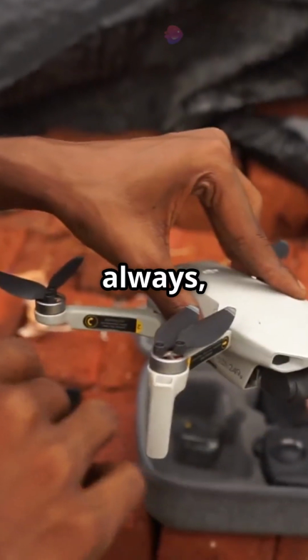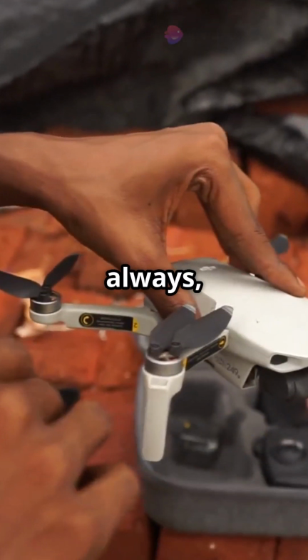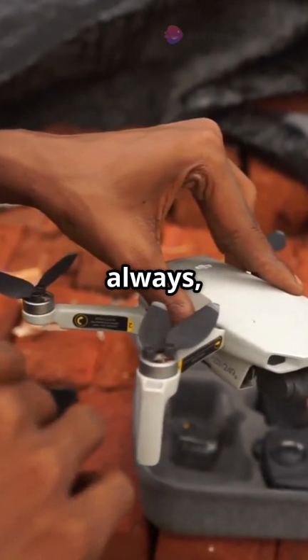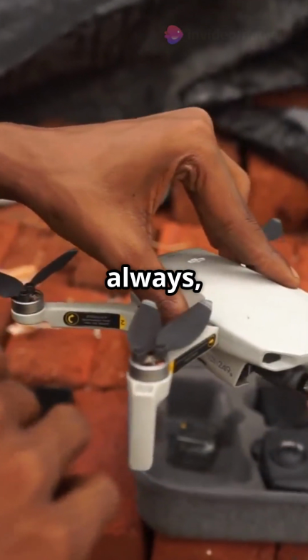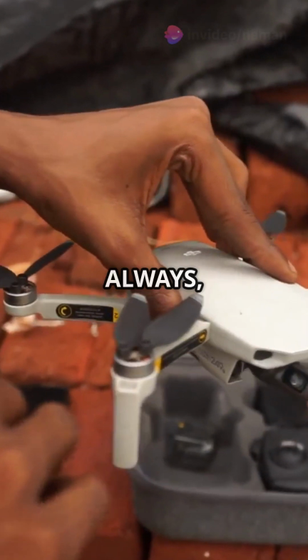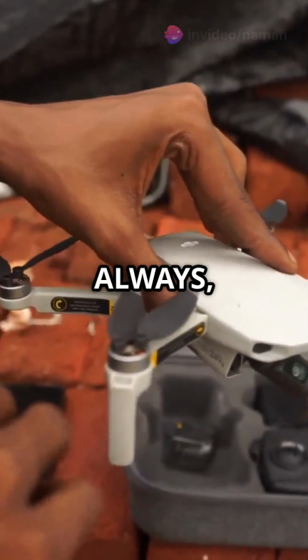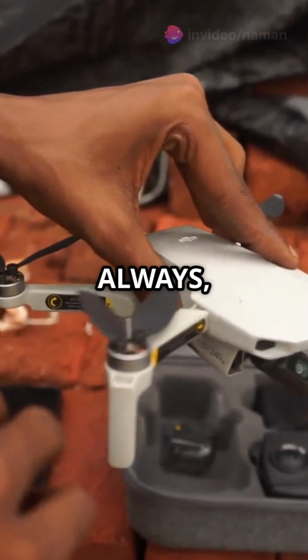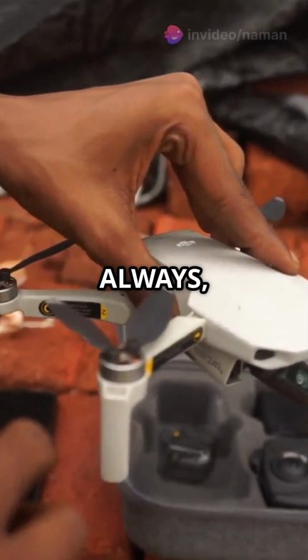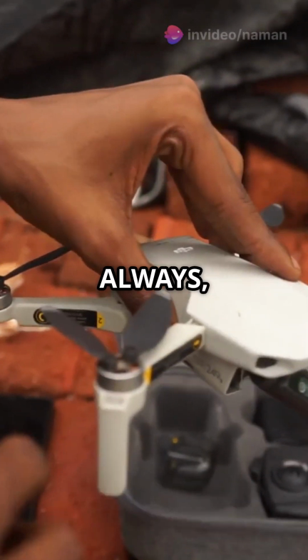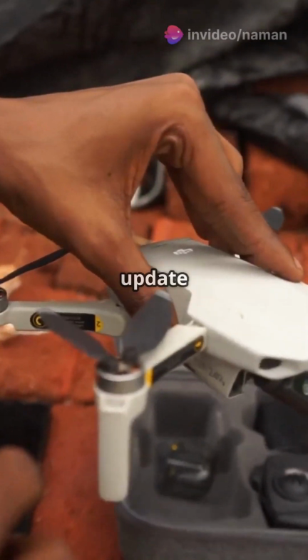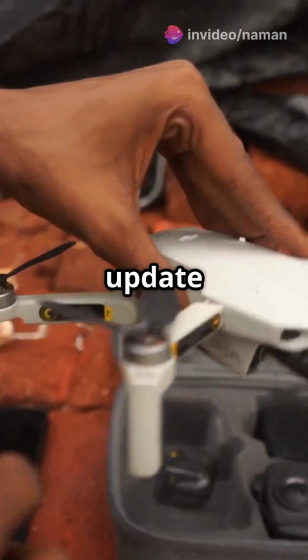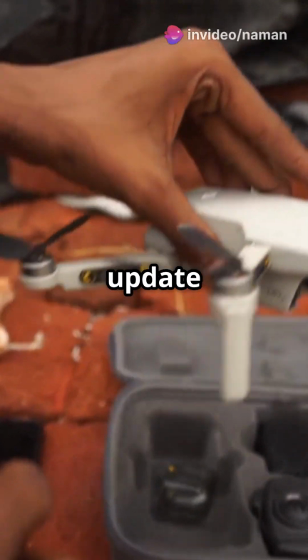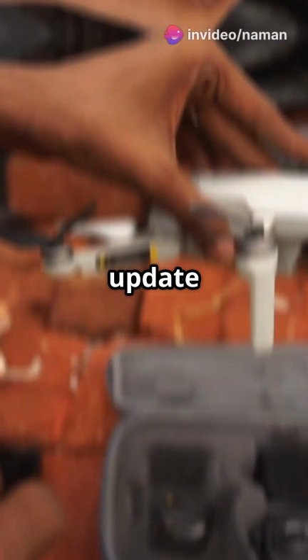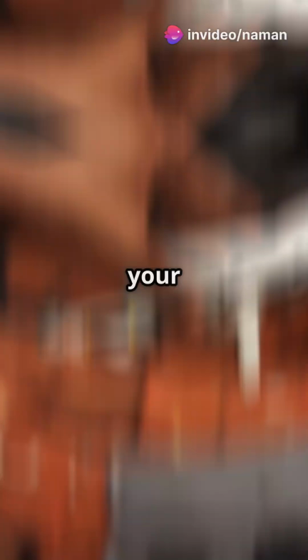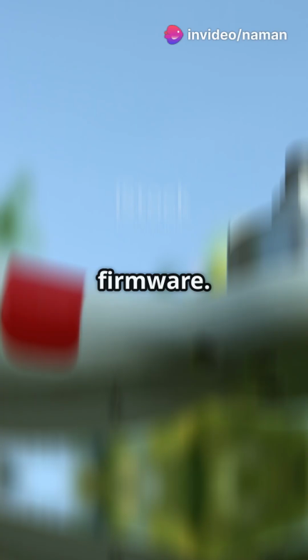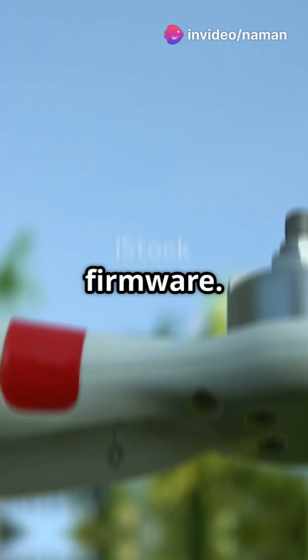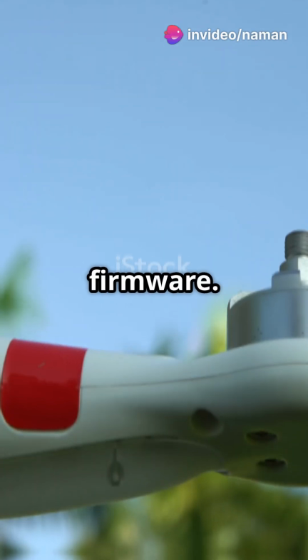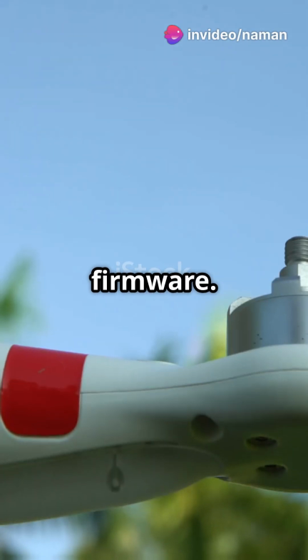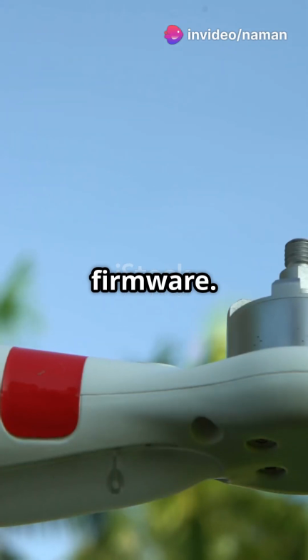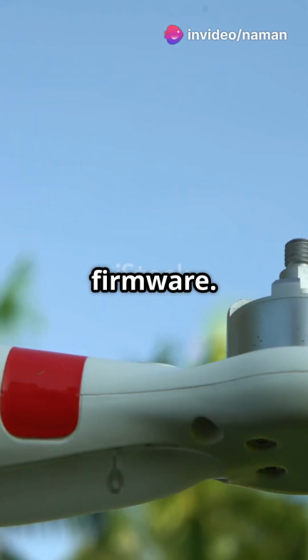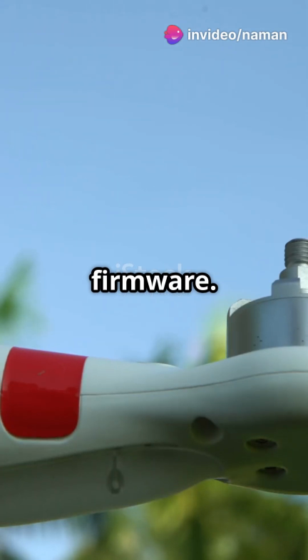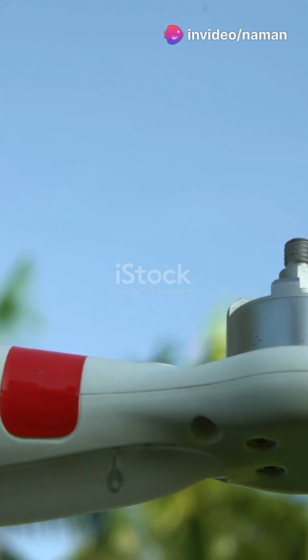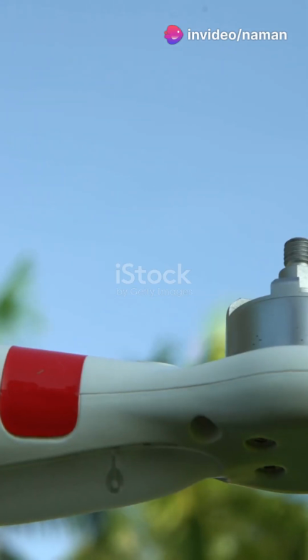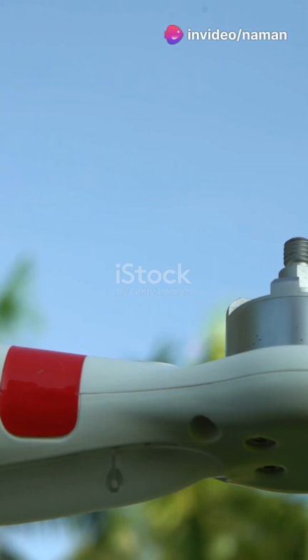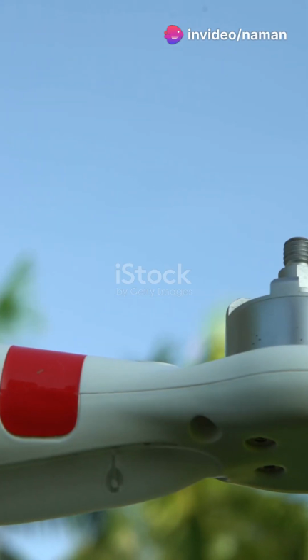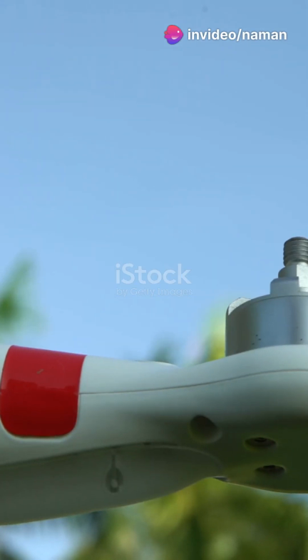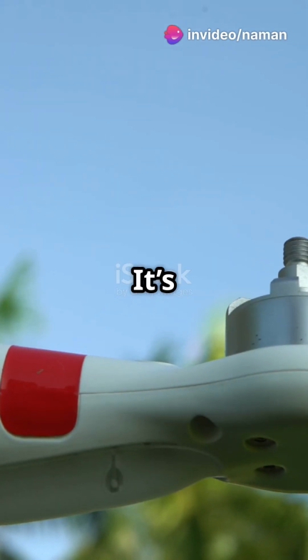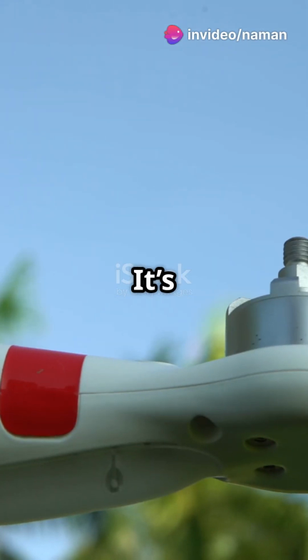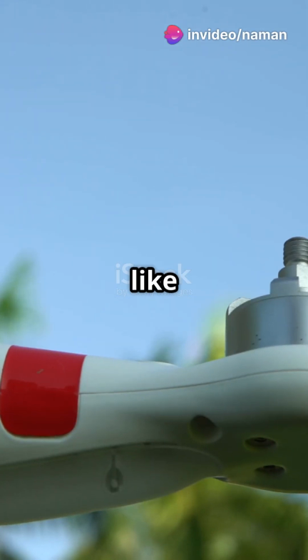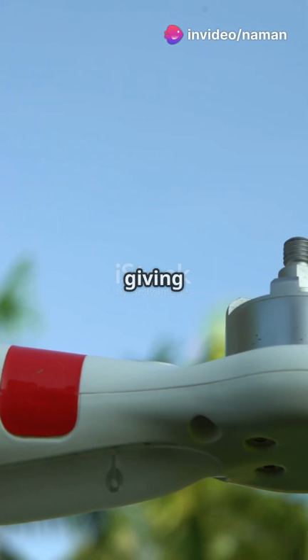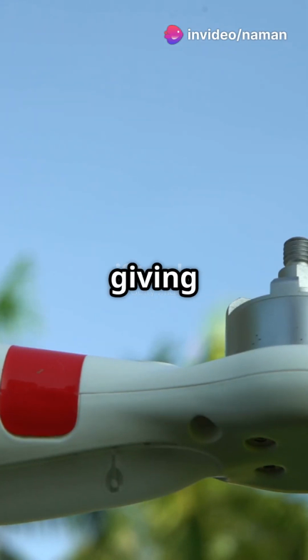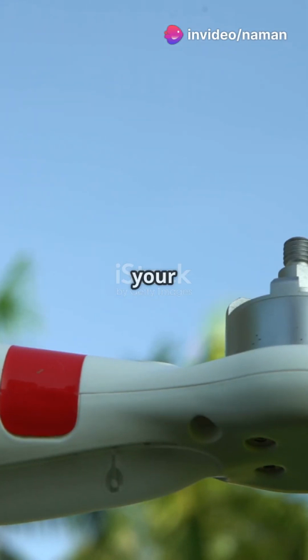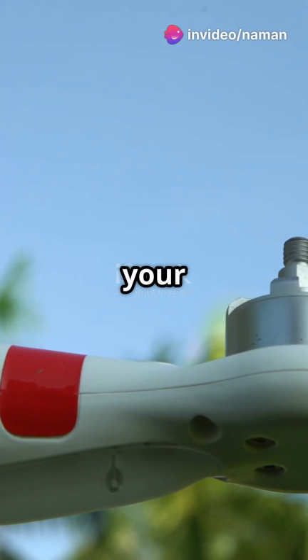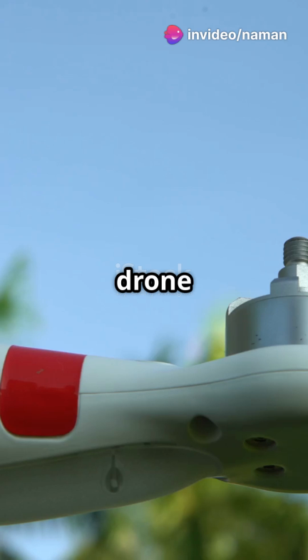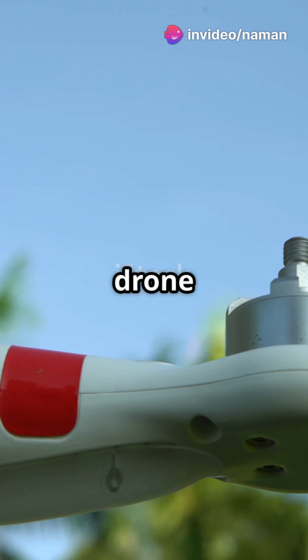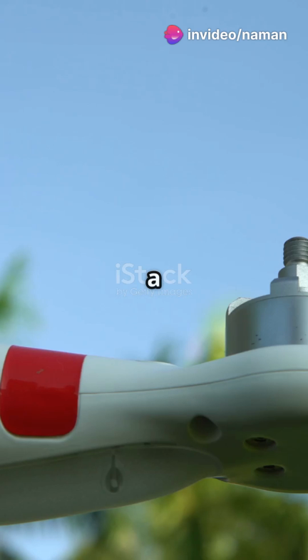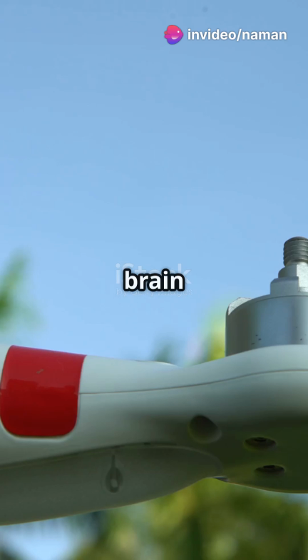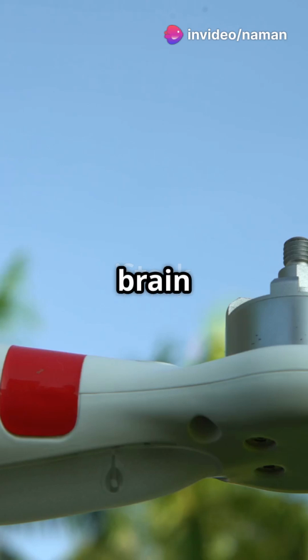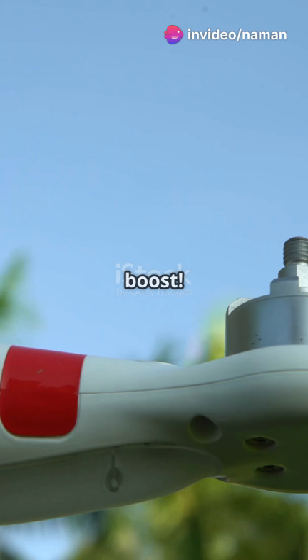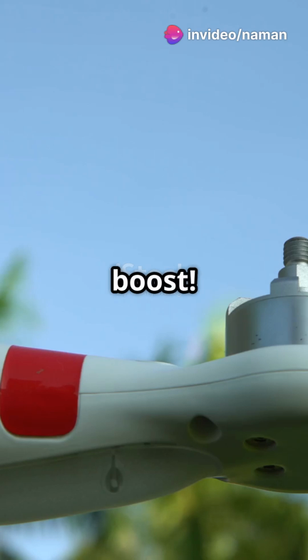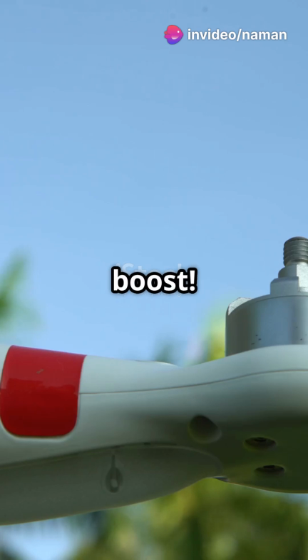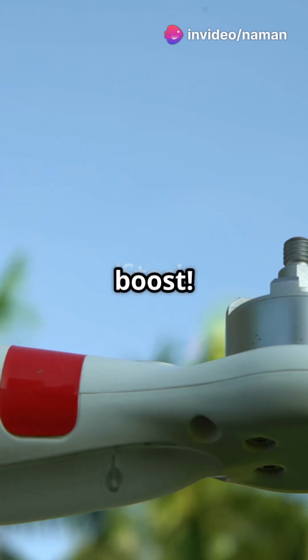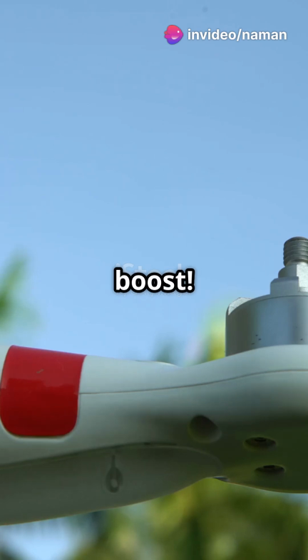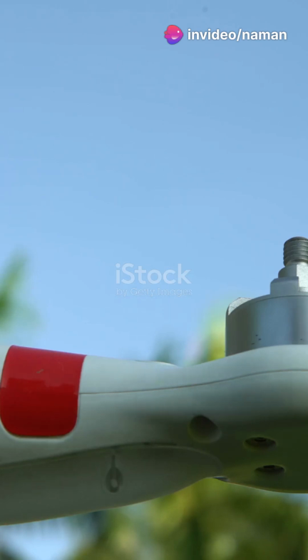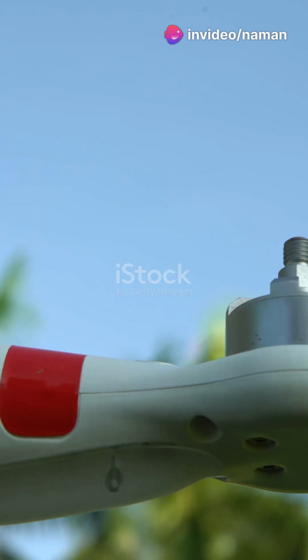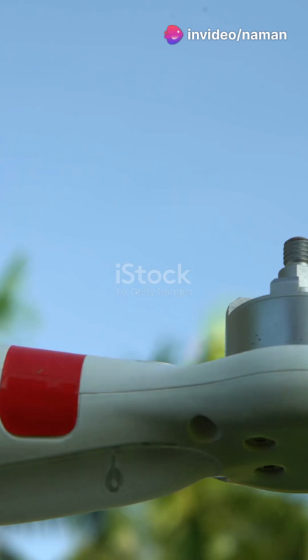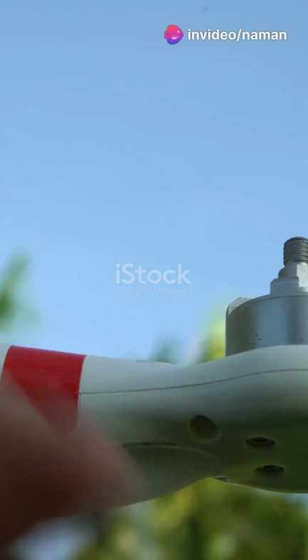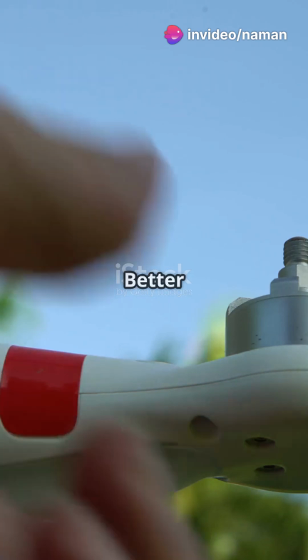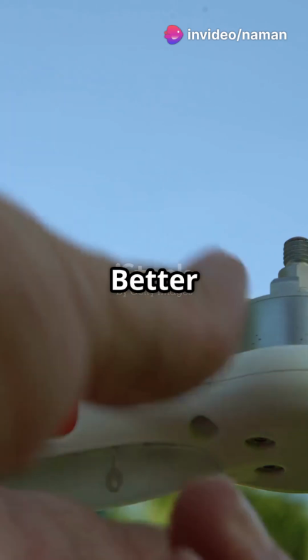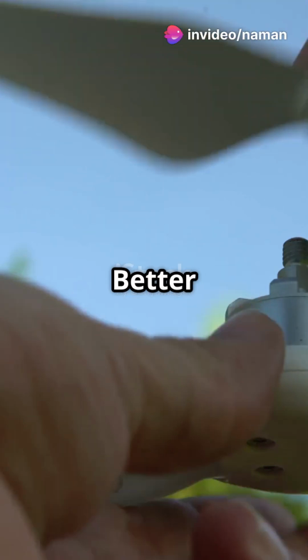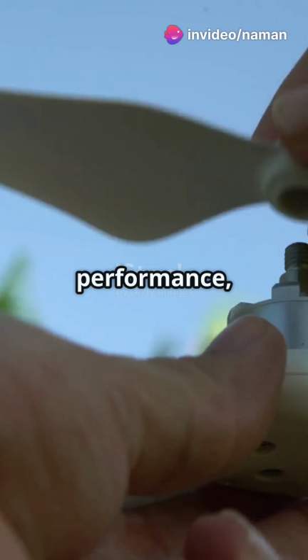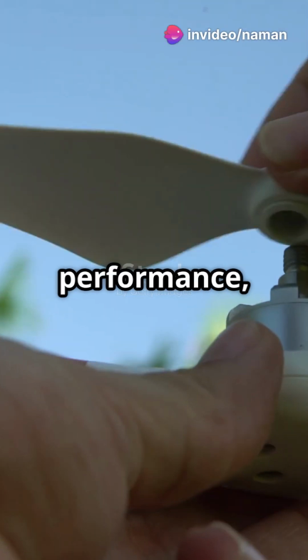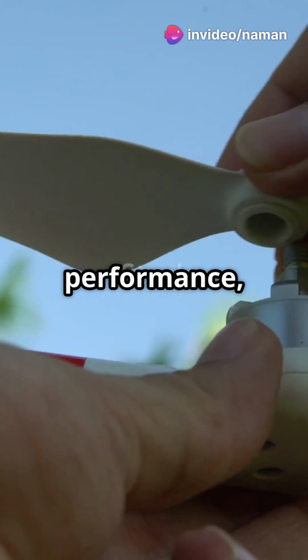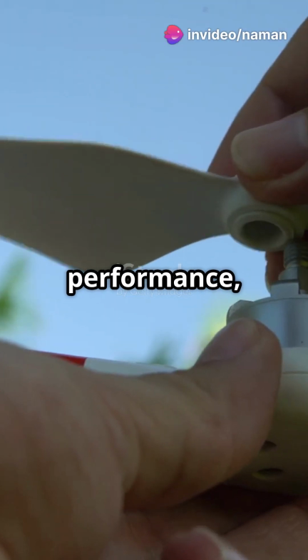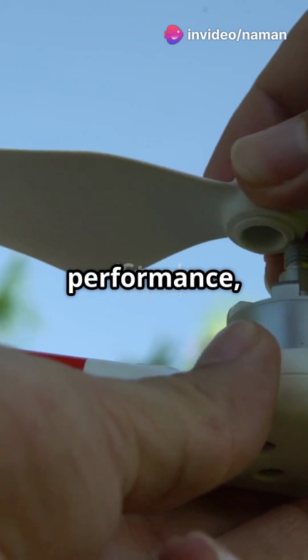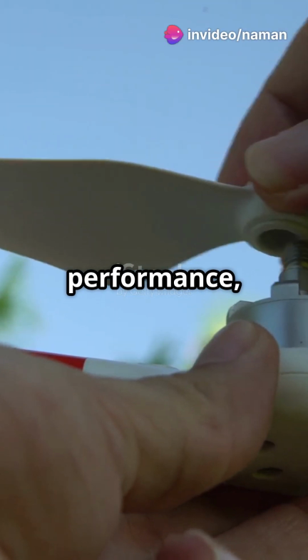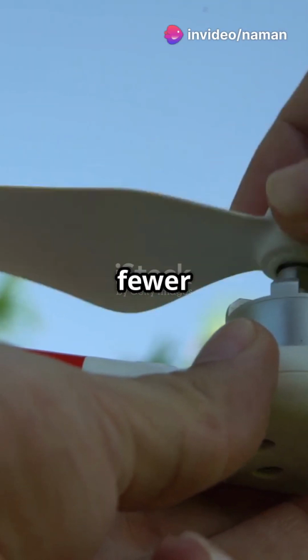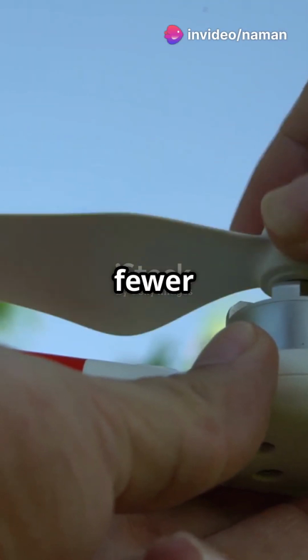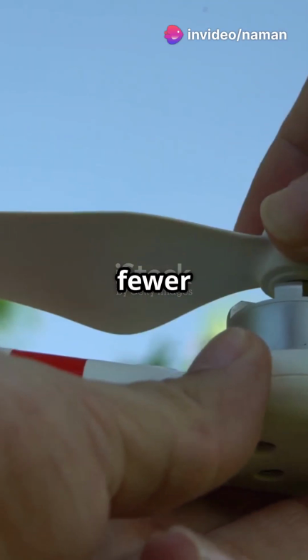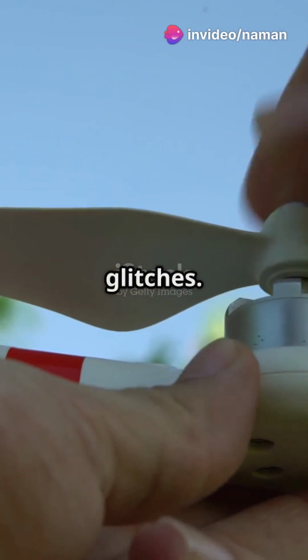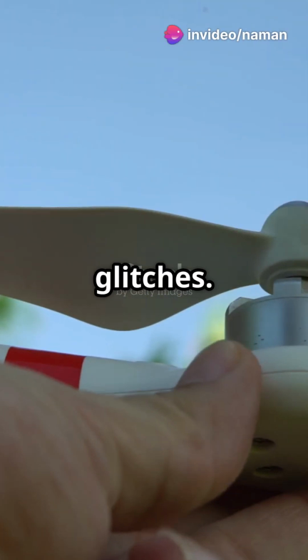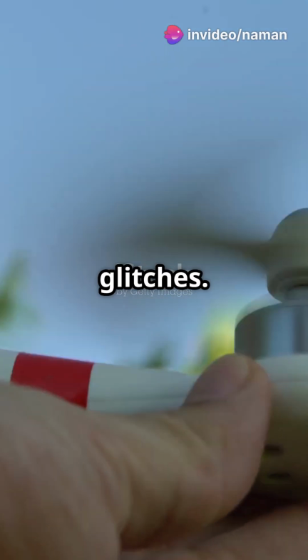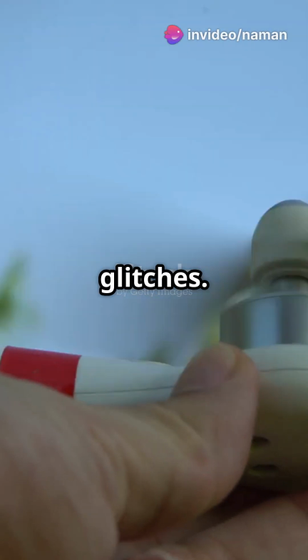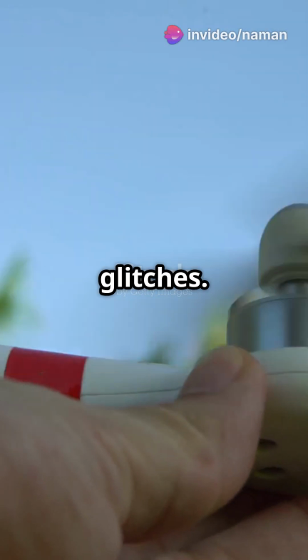Last tip: always, always update your firmware. It's like giving your drone a brain boost. Better performance, fewer glitches.